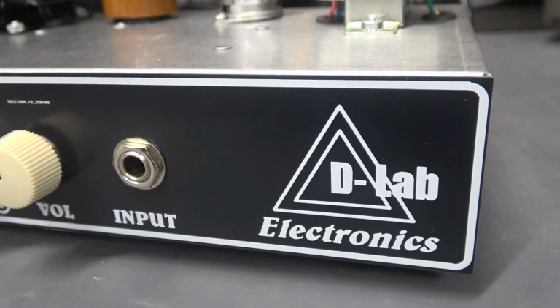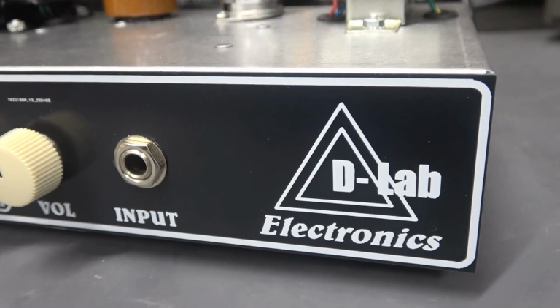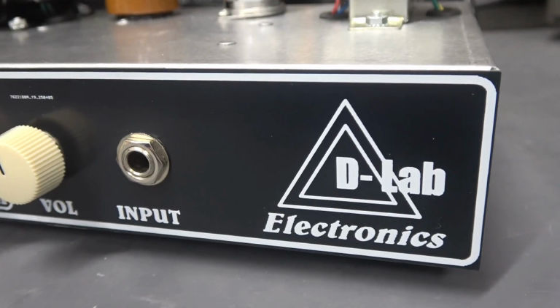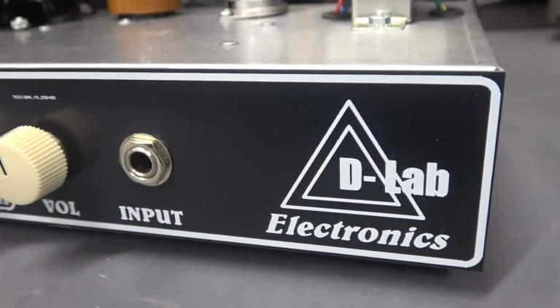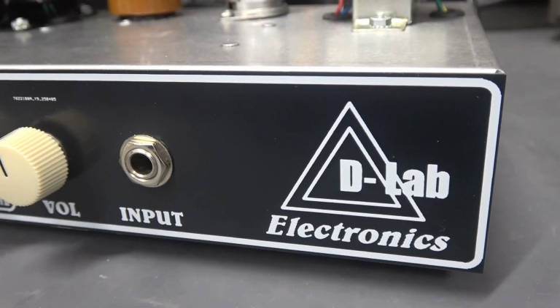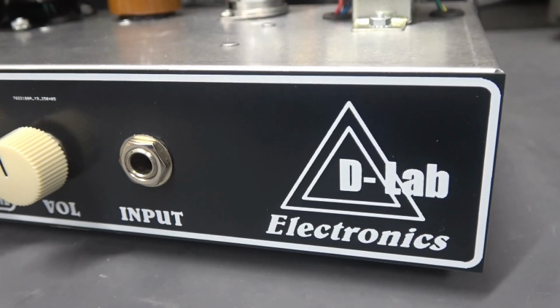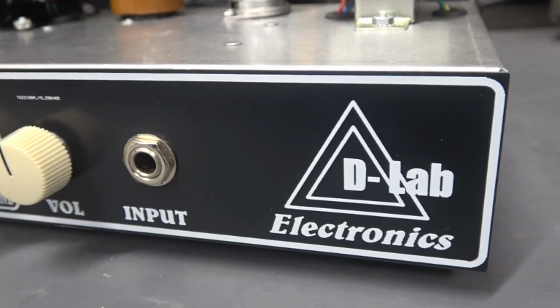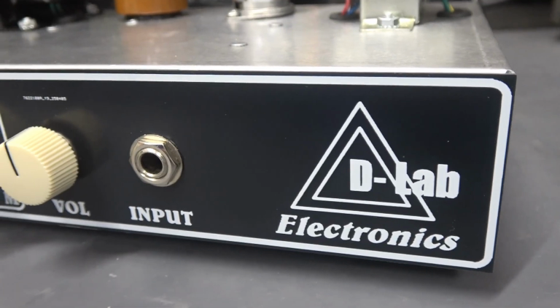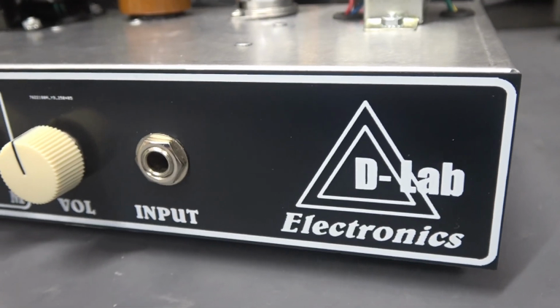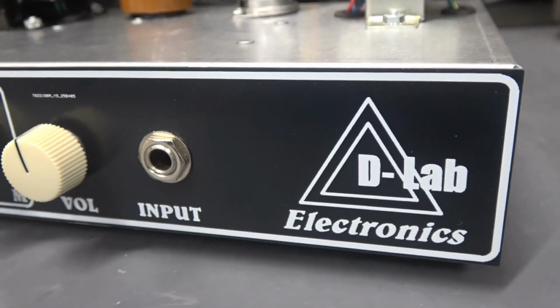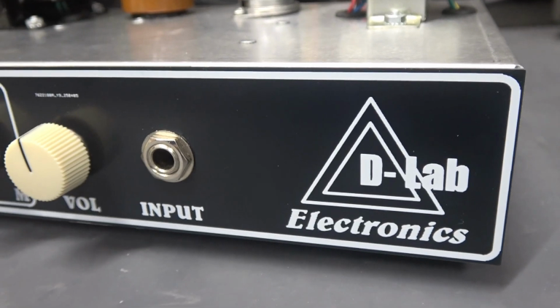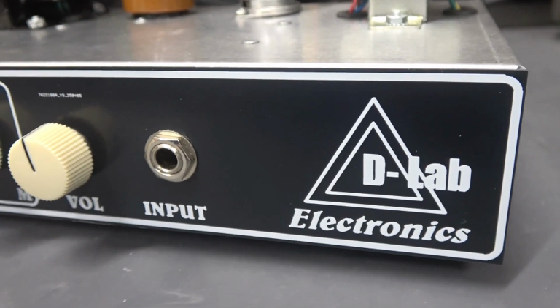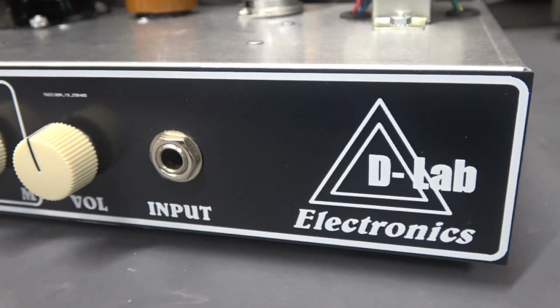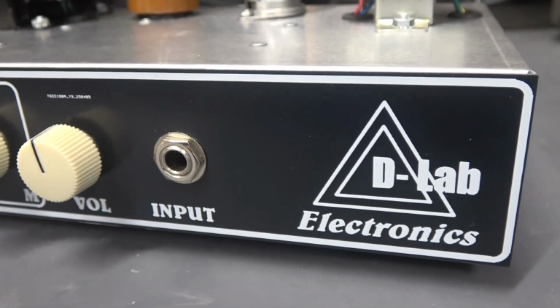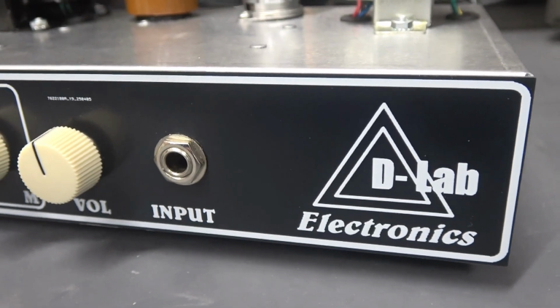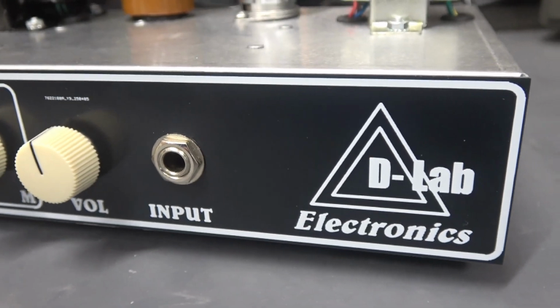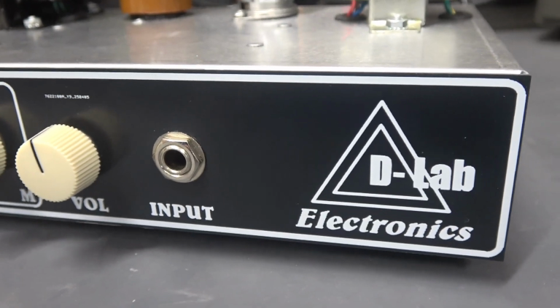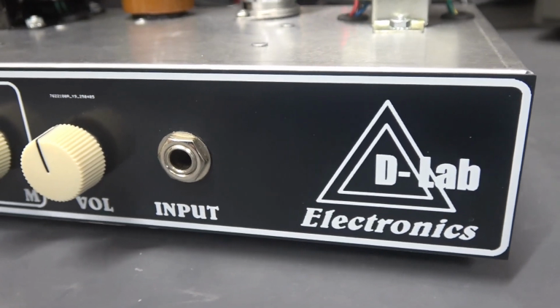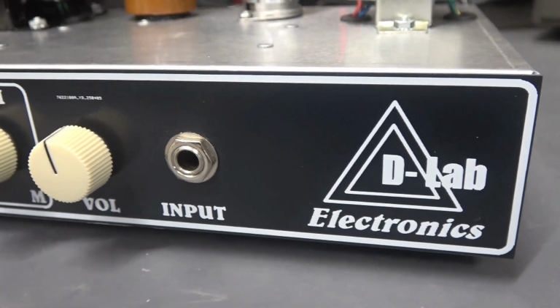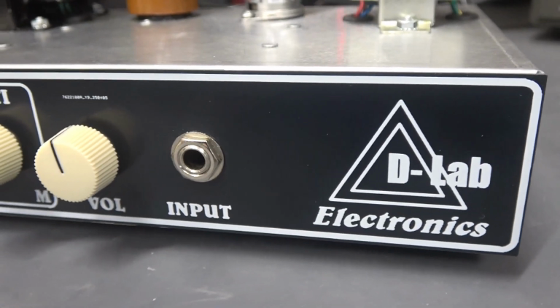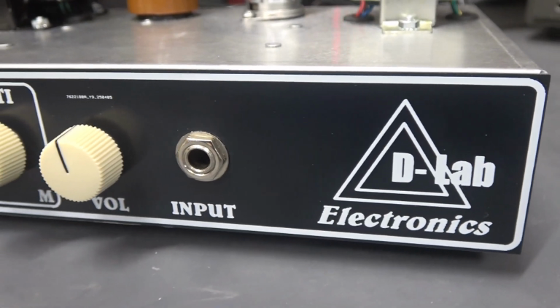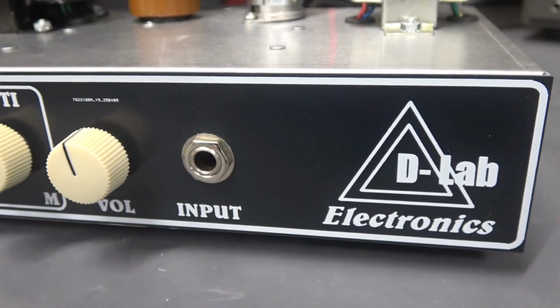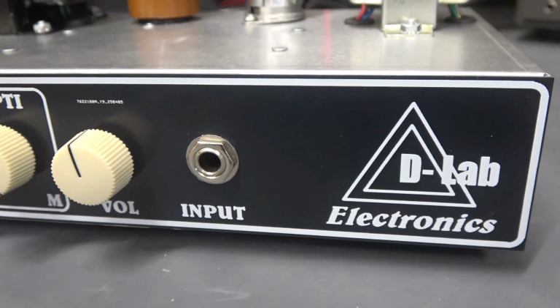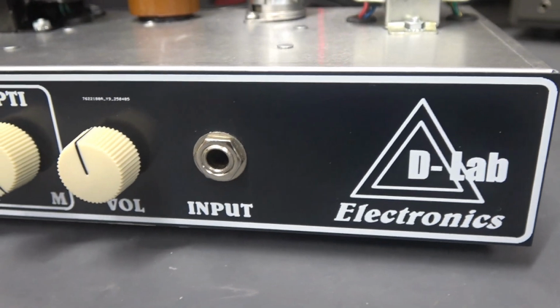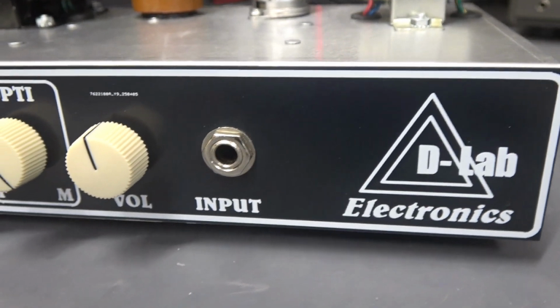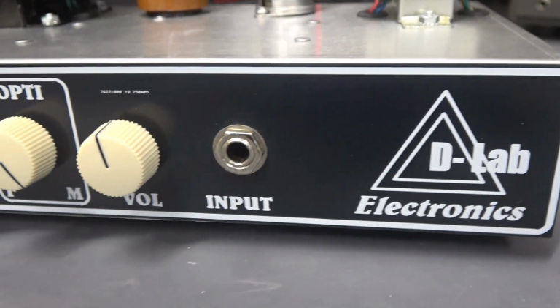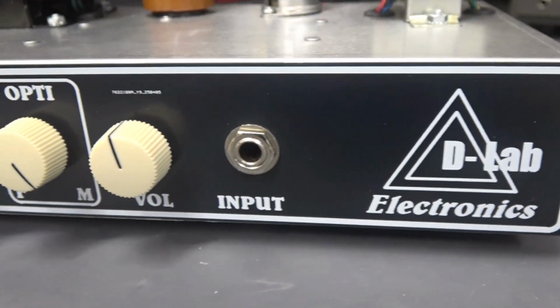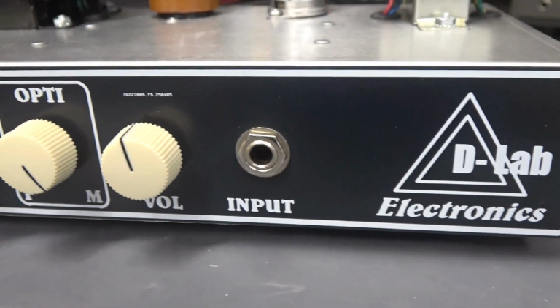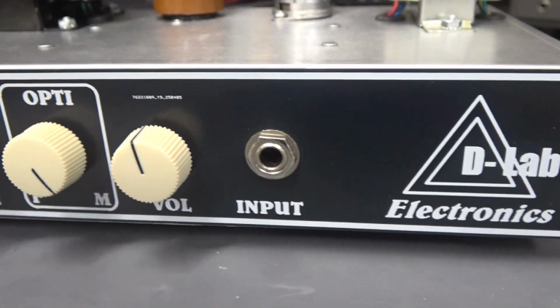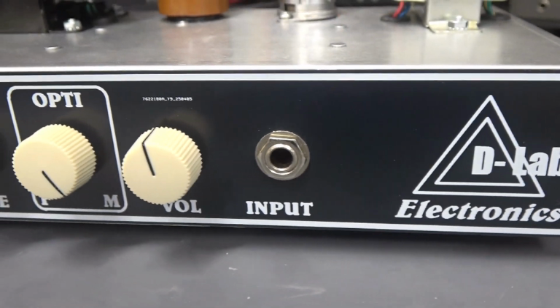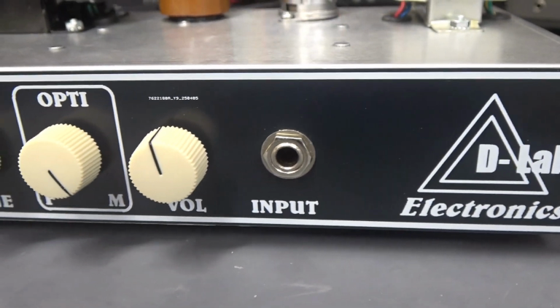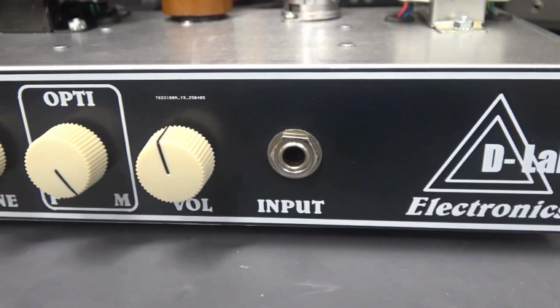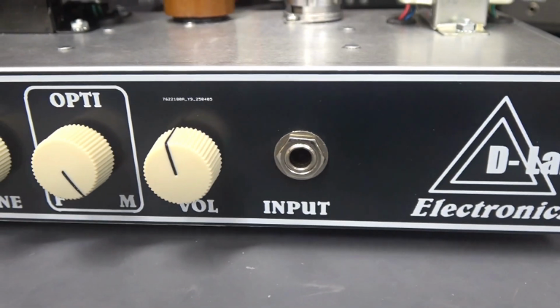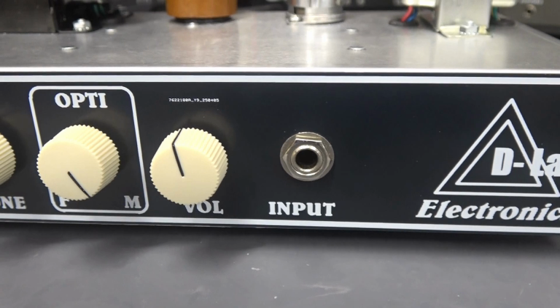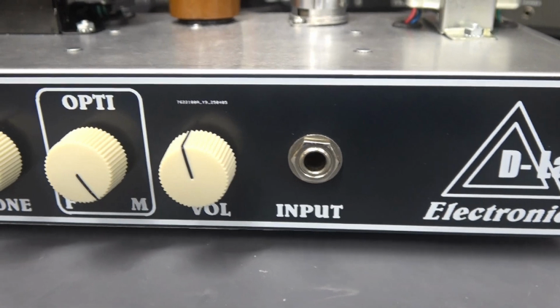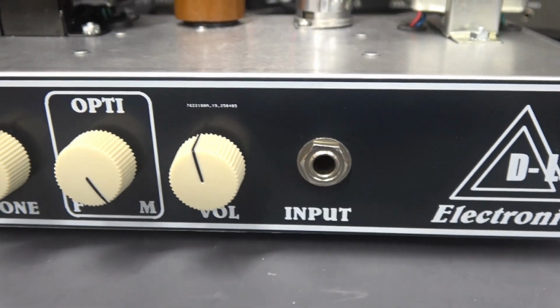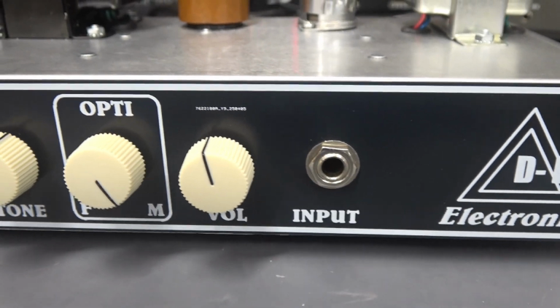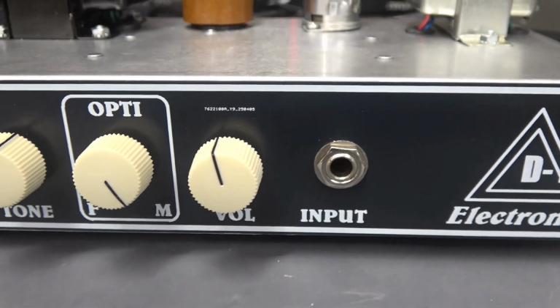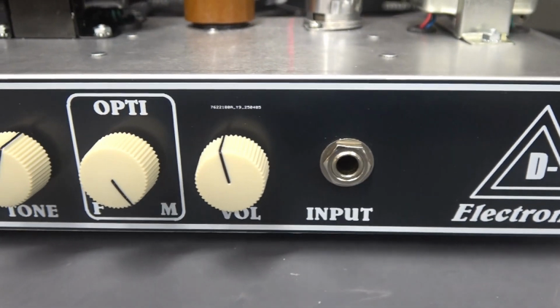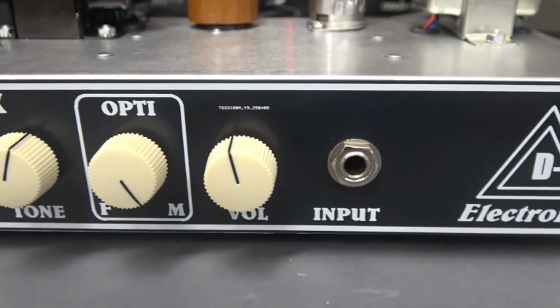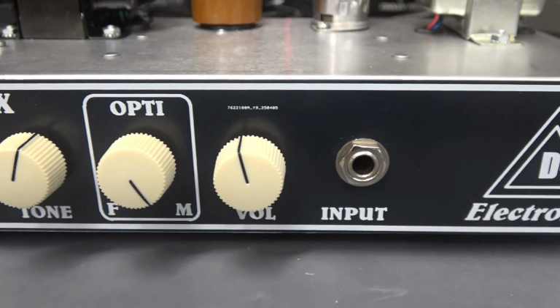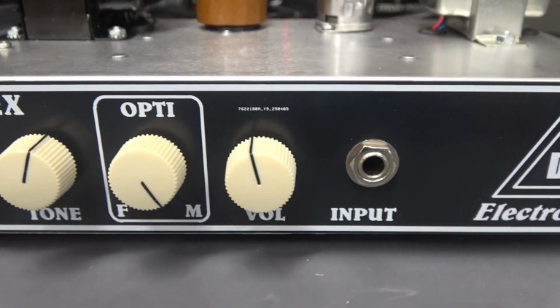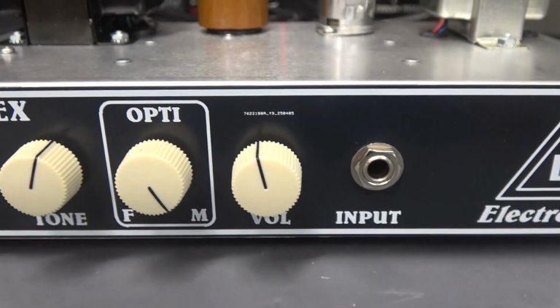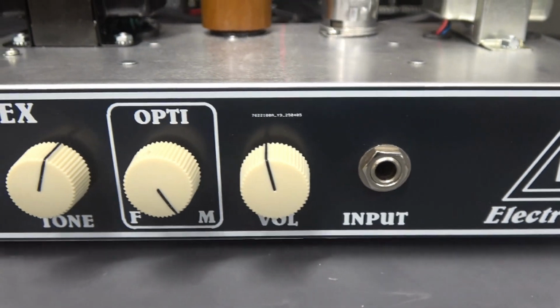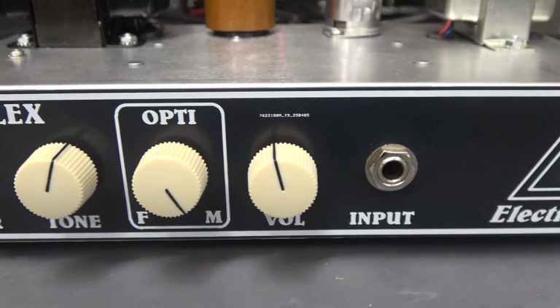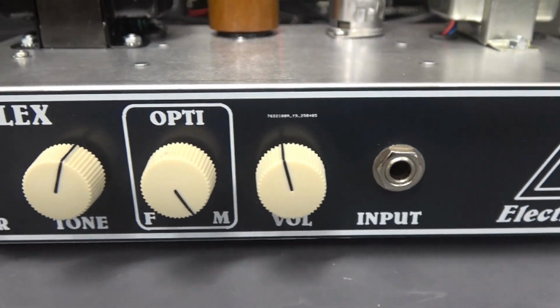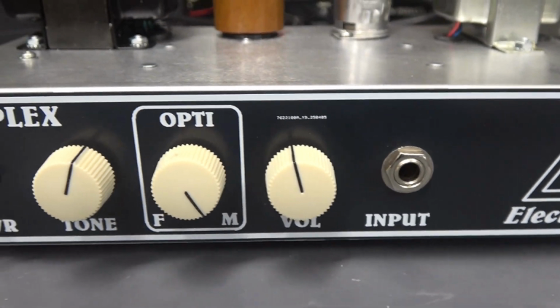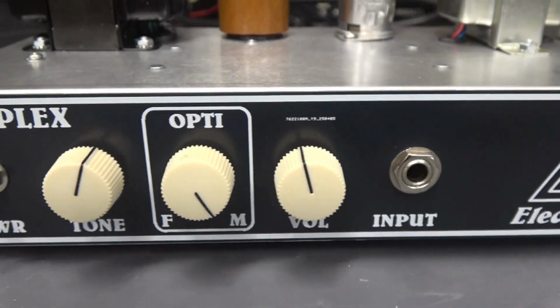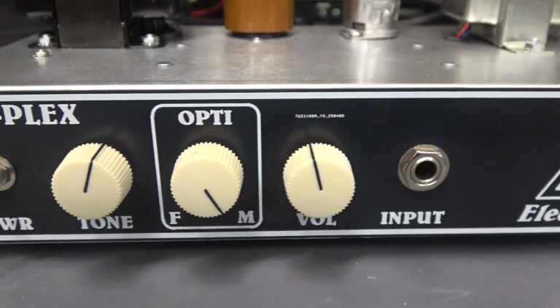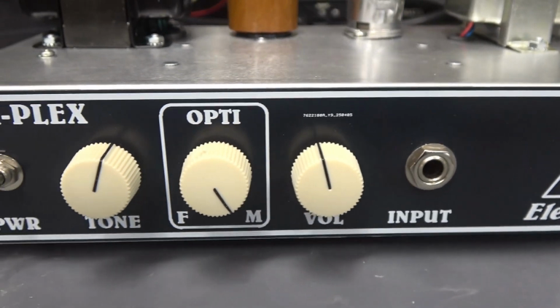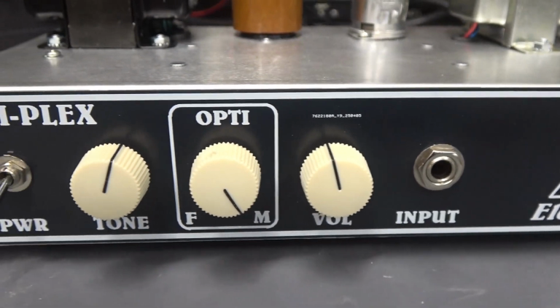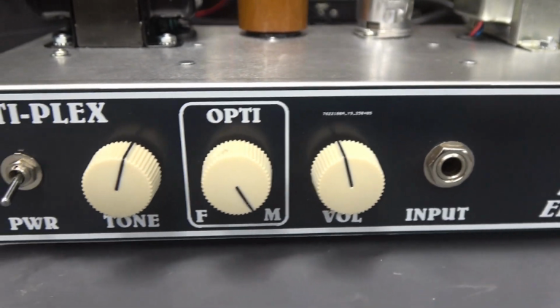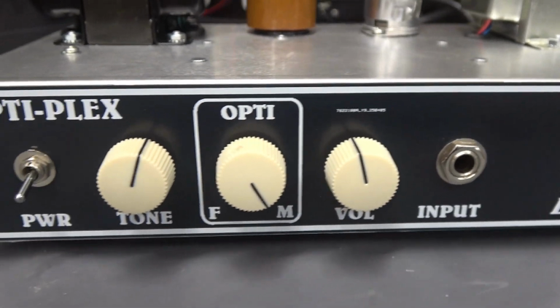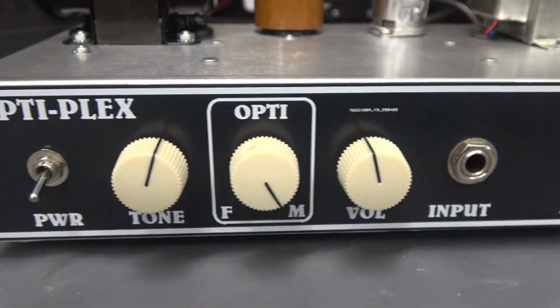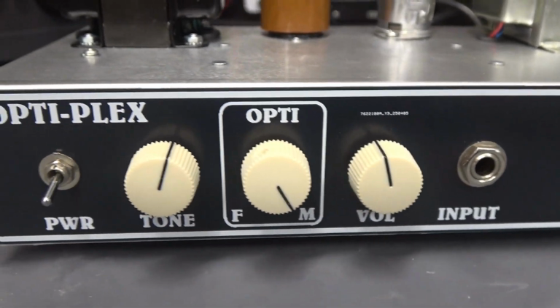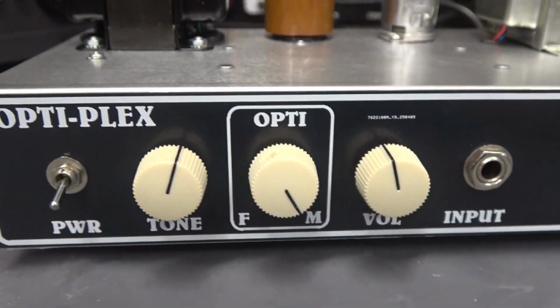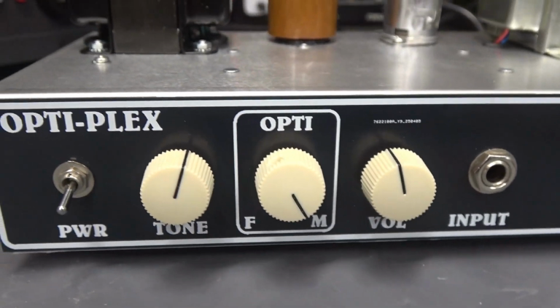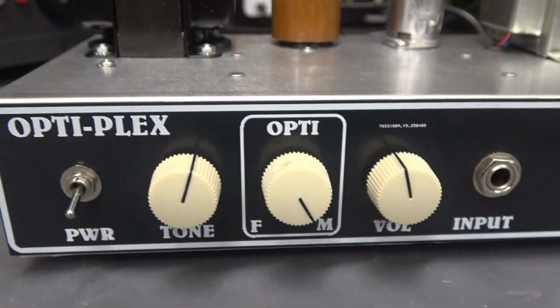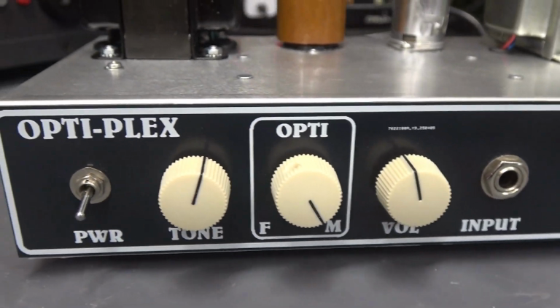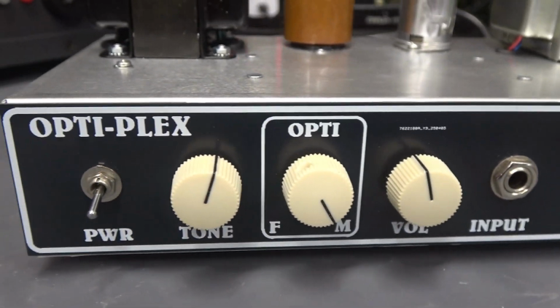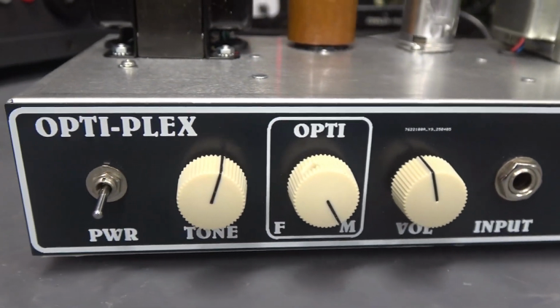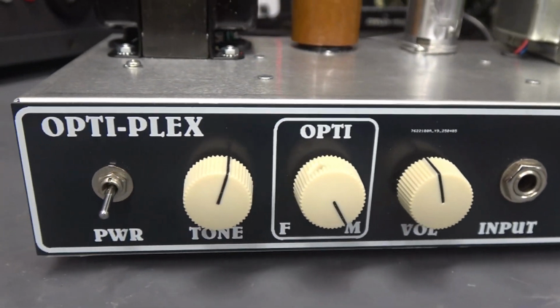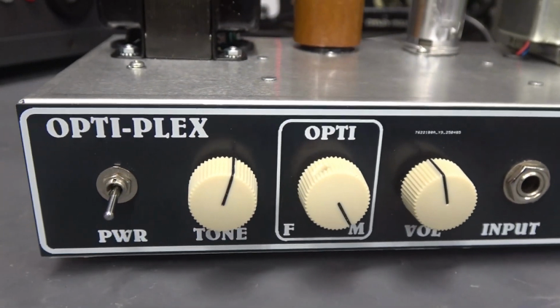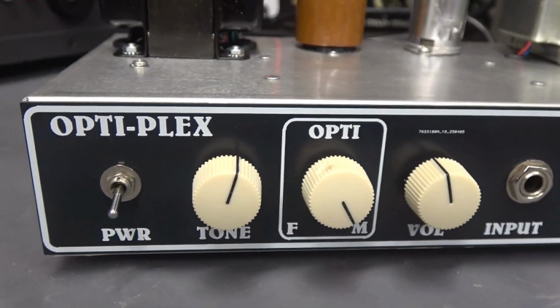So now you've been waiting — what does the 6V6 Optiplex amp sound like? Well, take a listen.